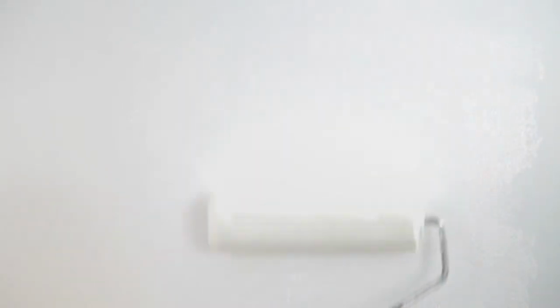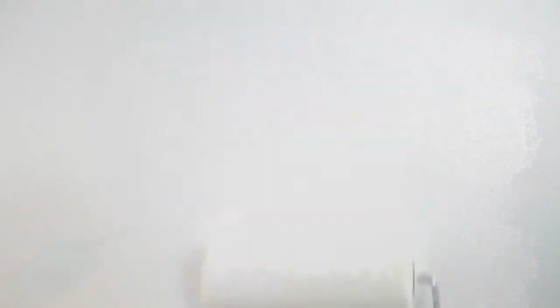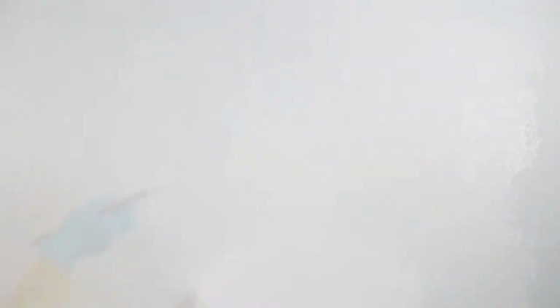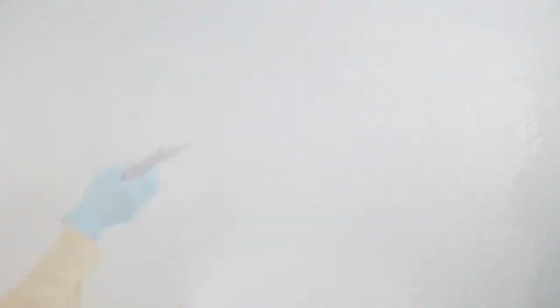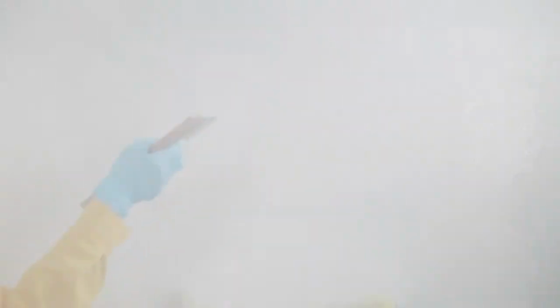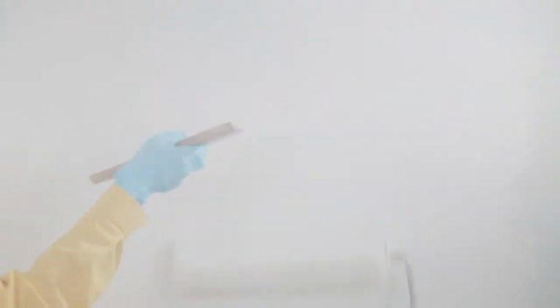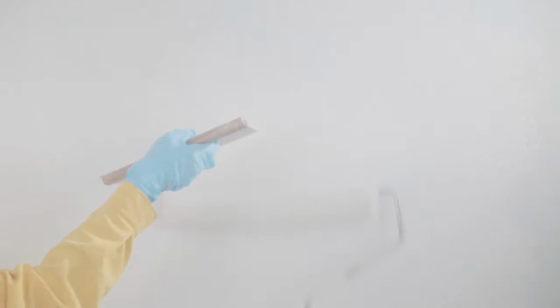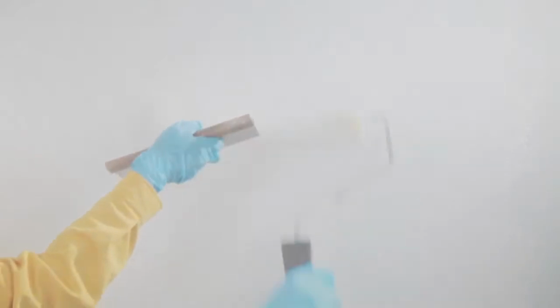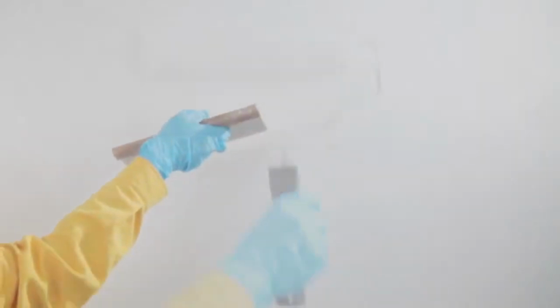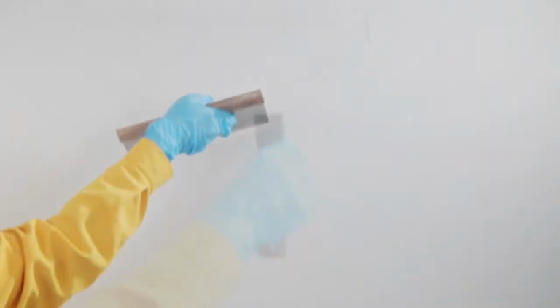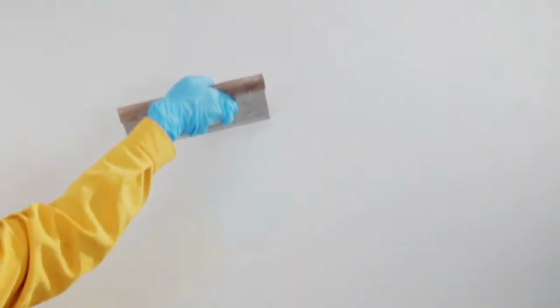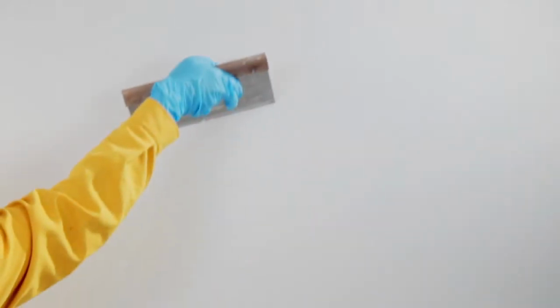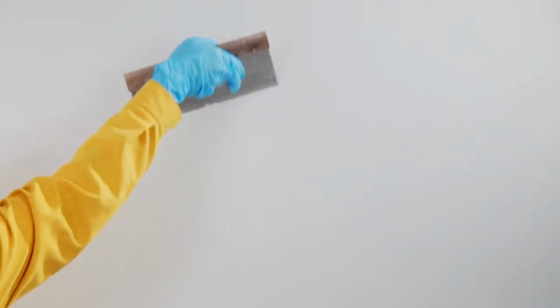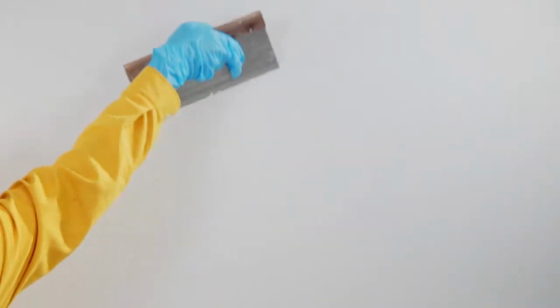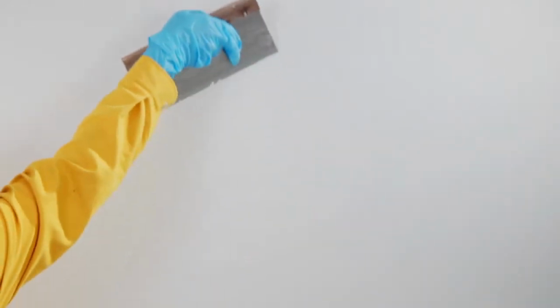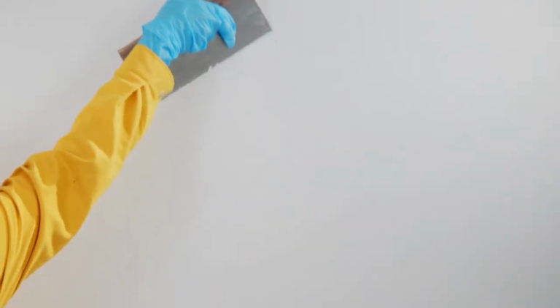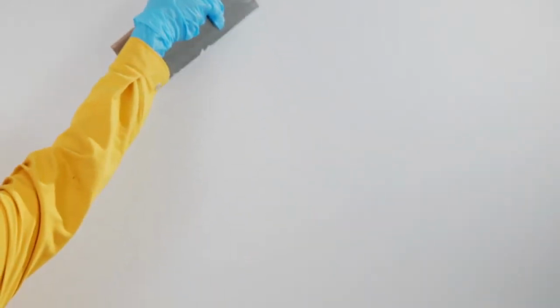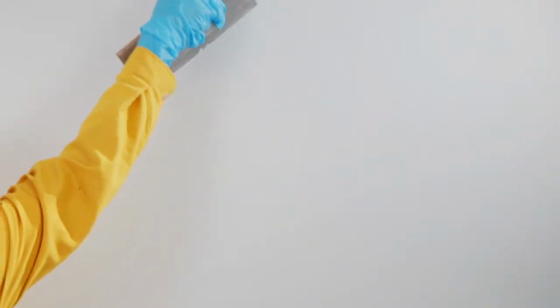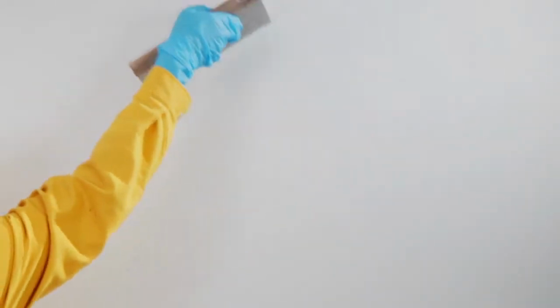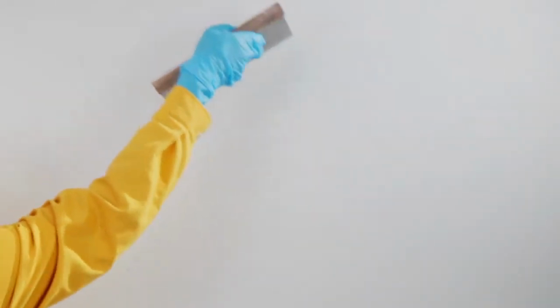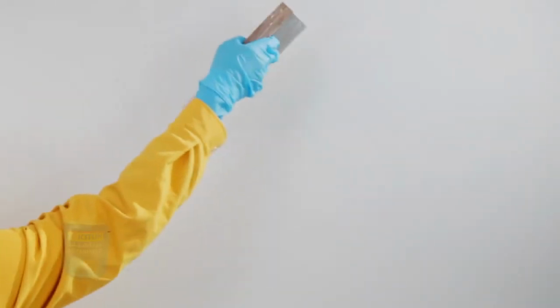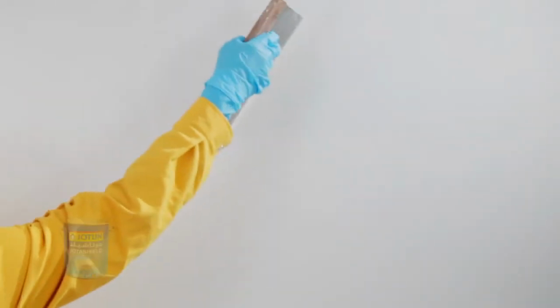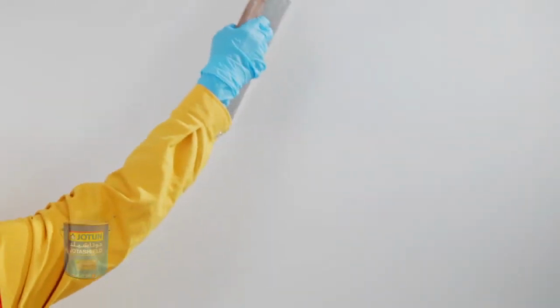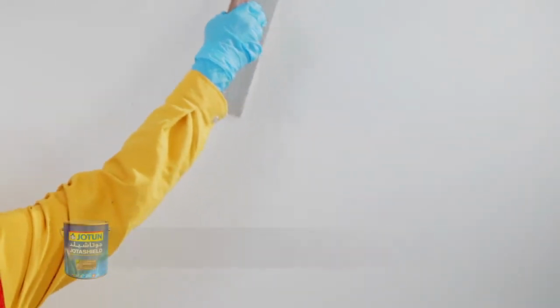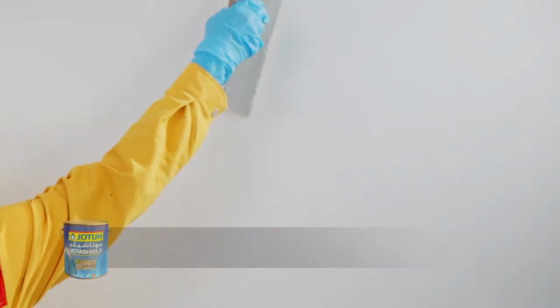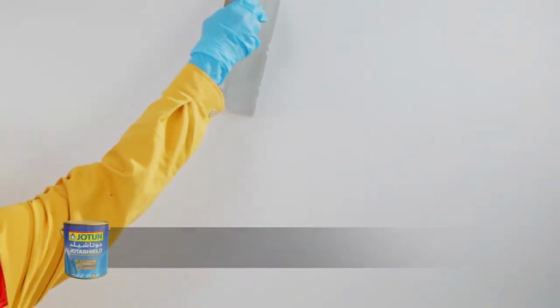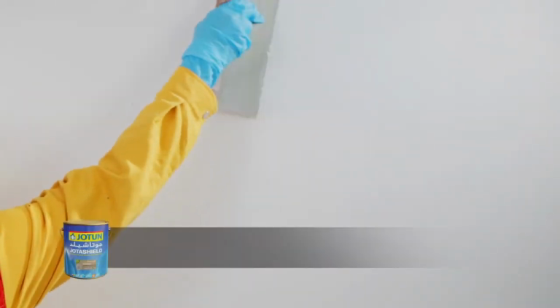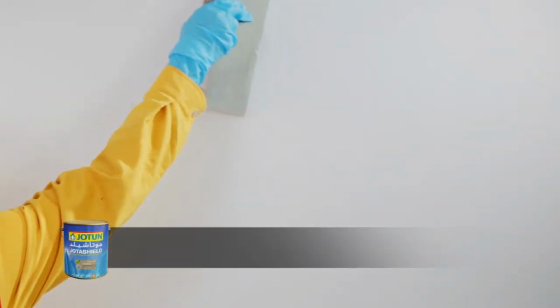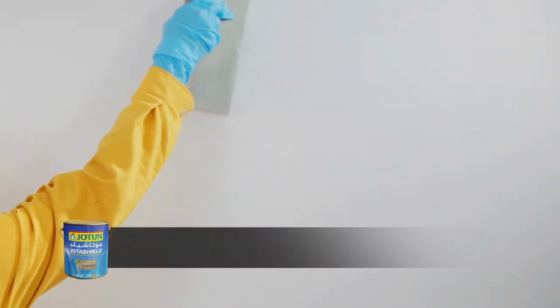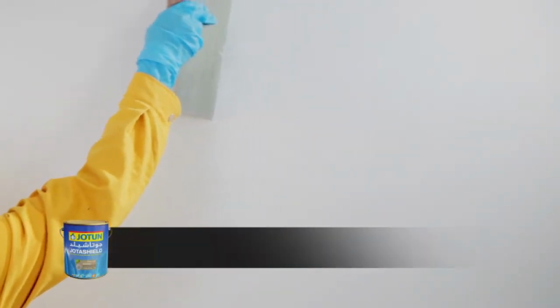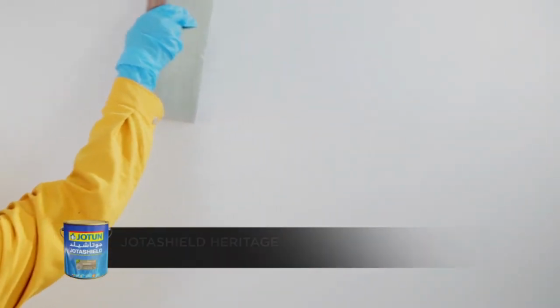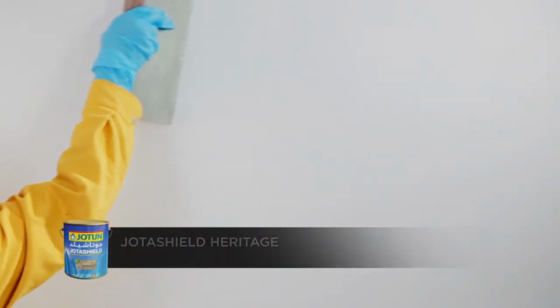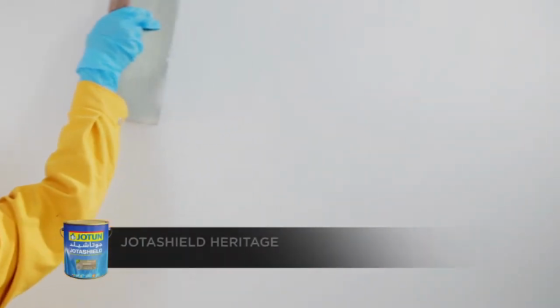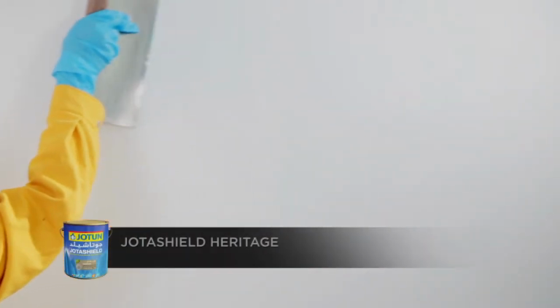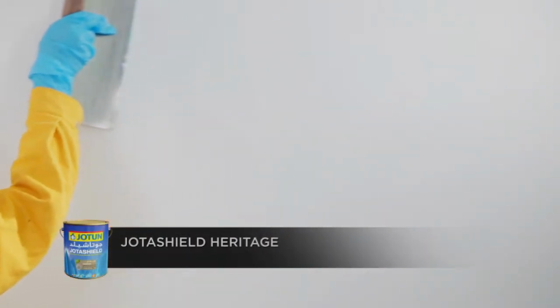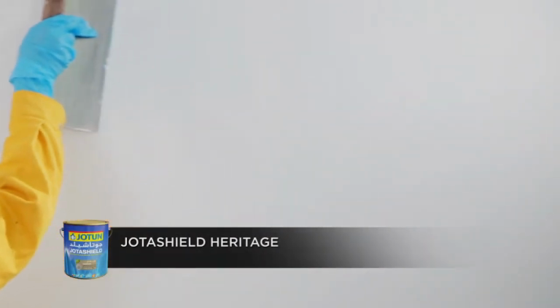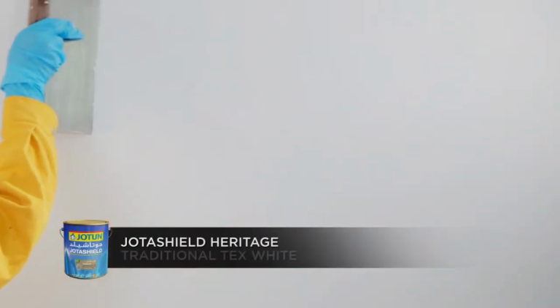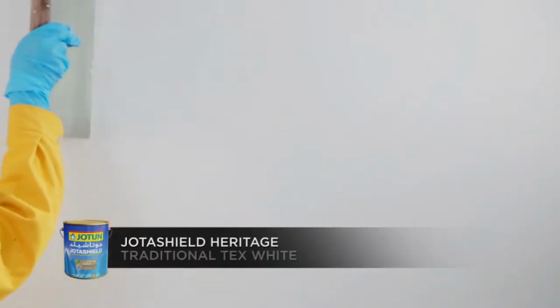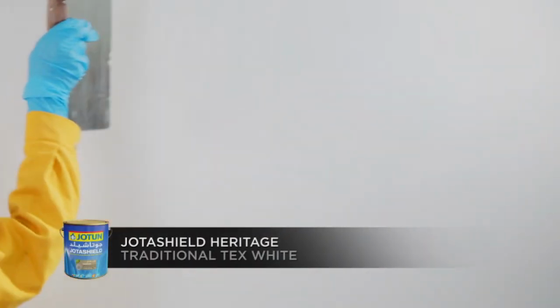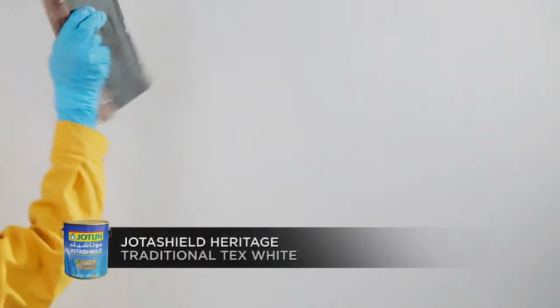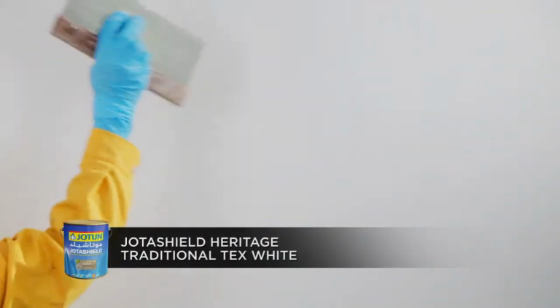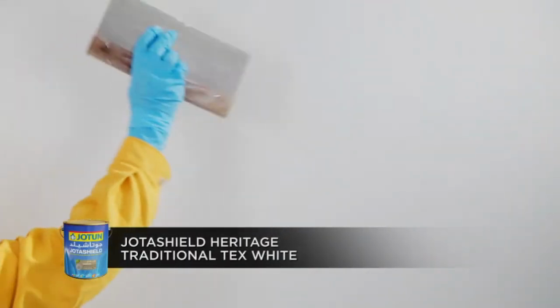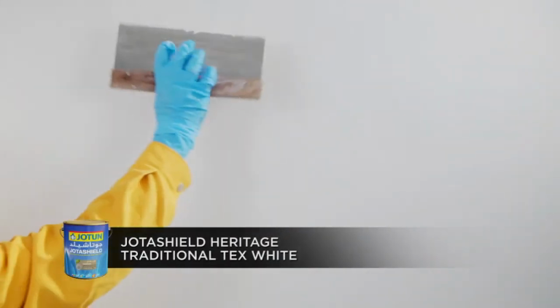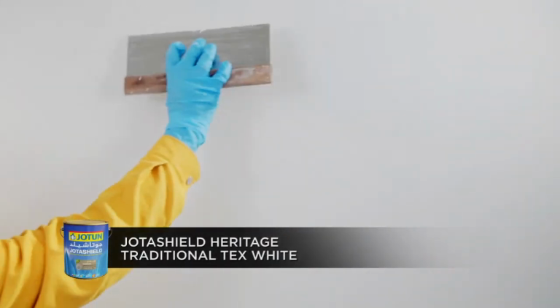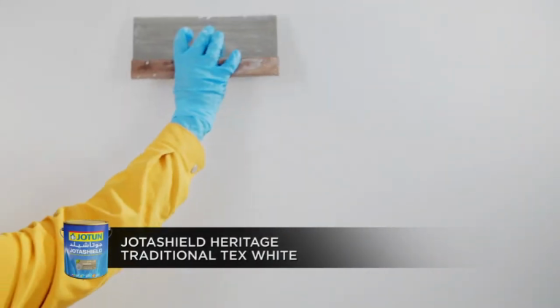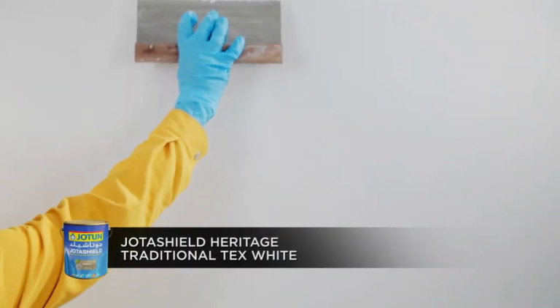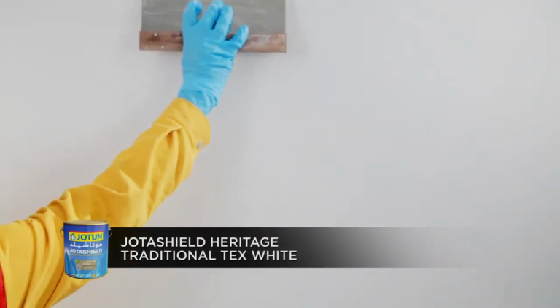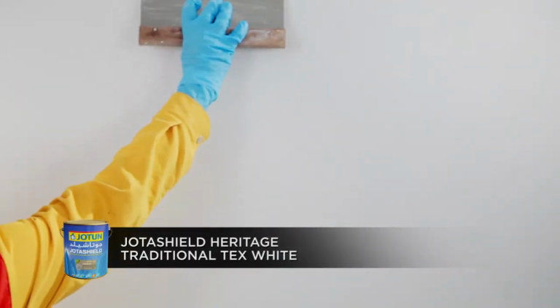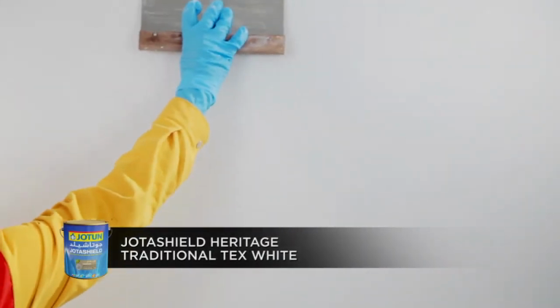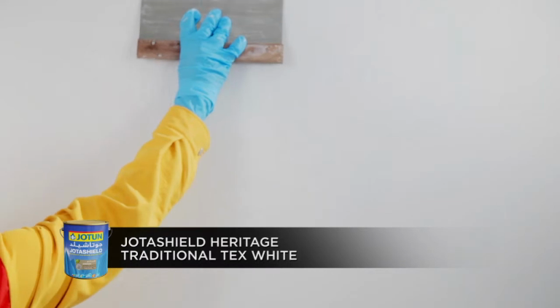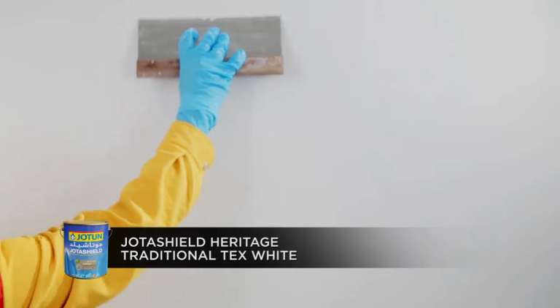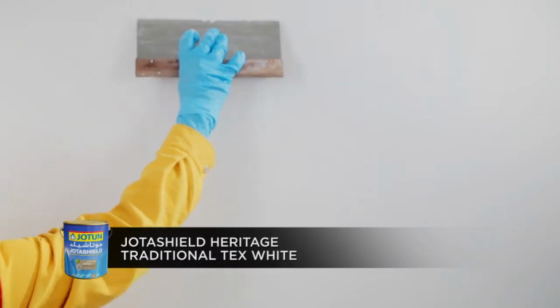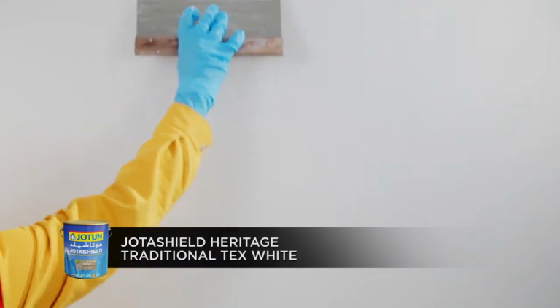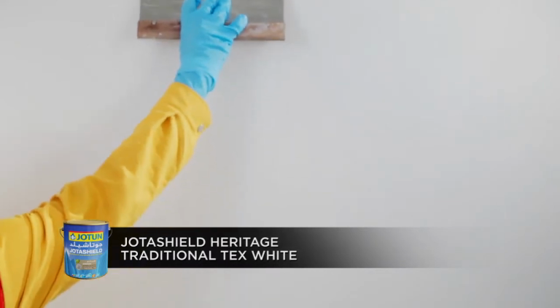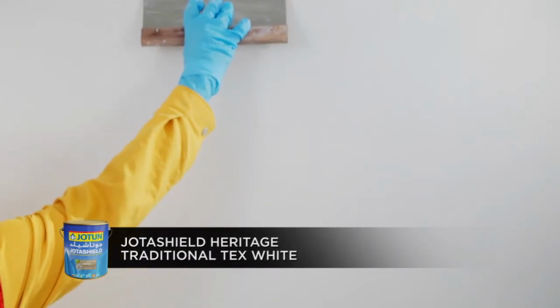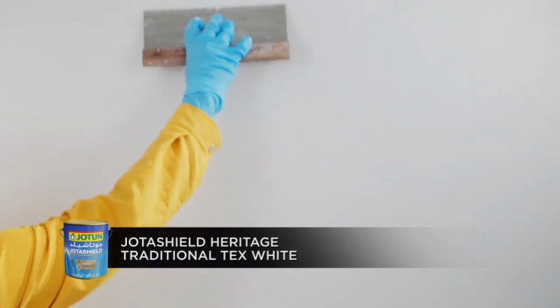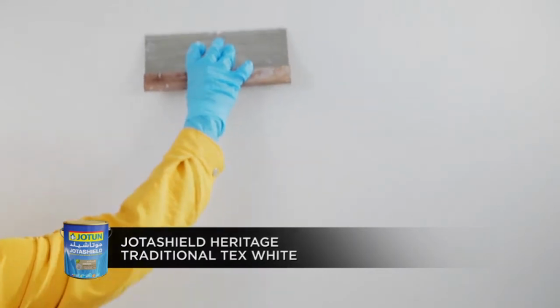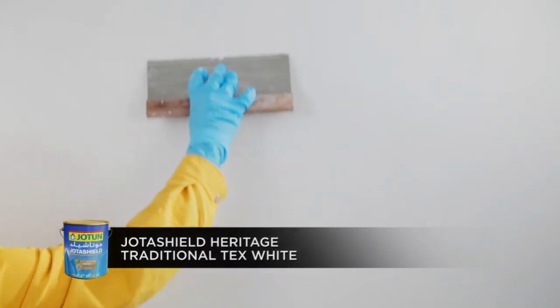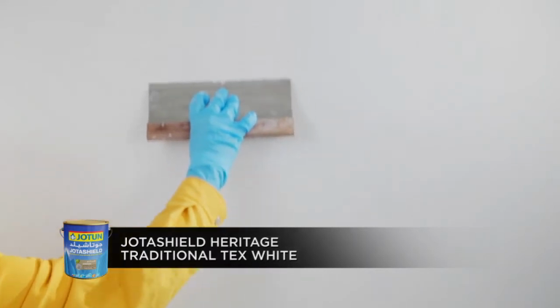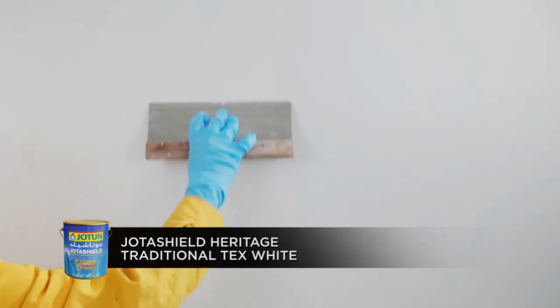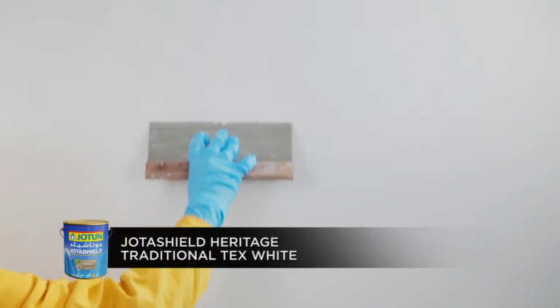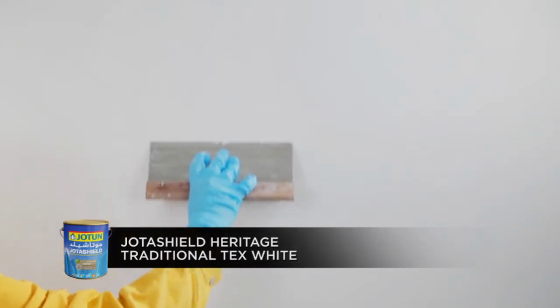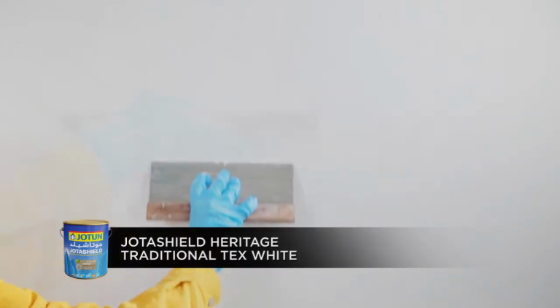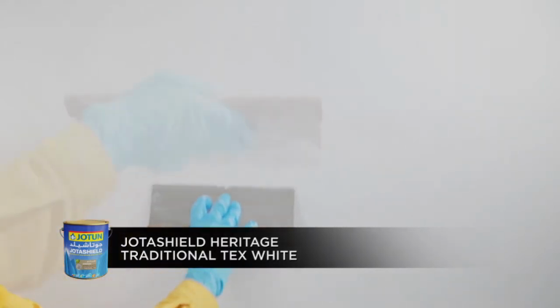Apply the second base coat, JotaShield Heritage Traditional Tex White, using the scraper evenly on the surface.